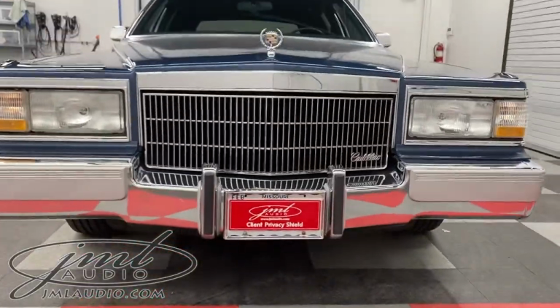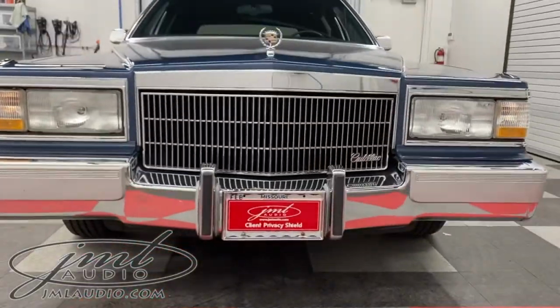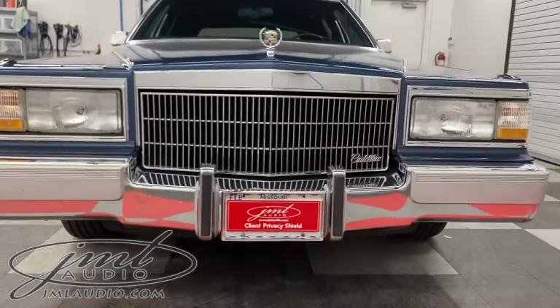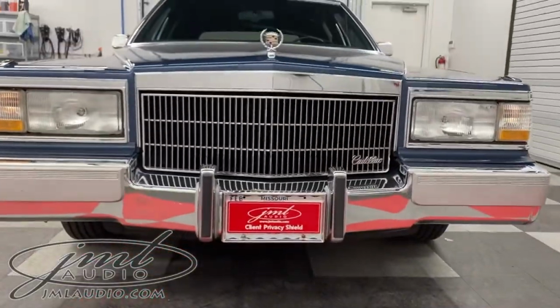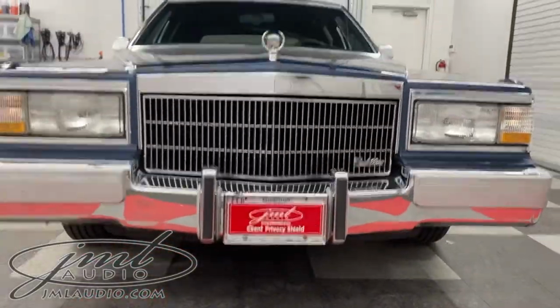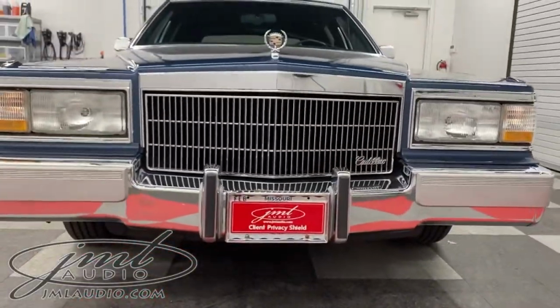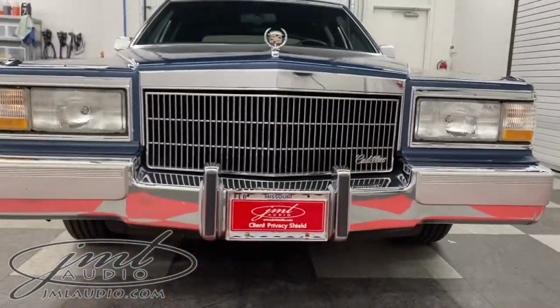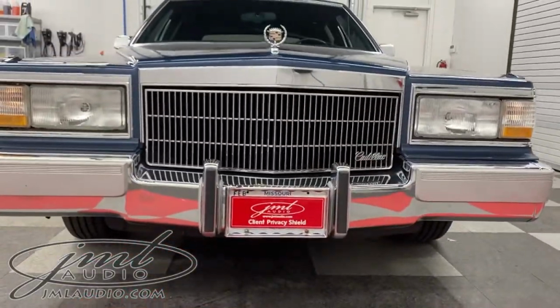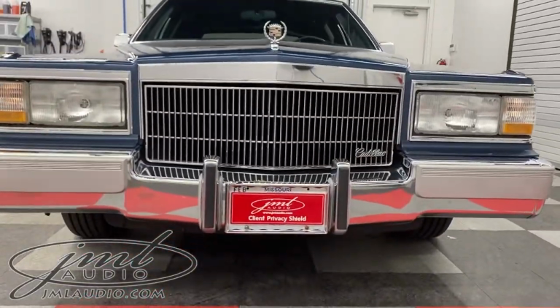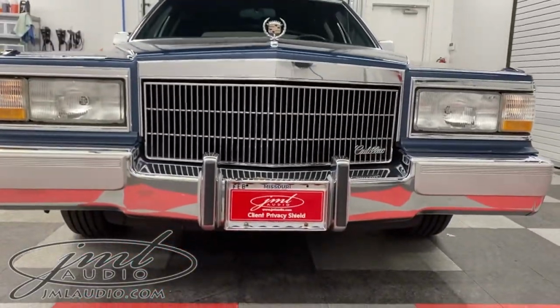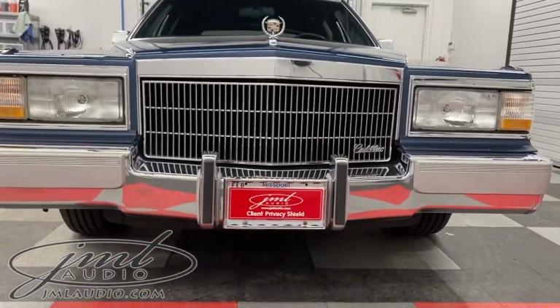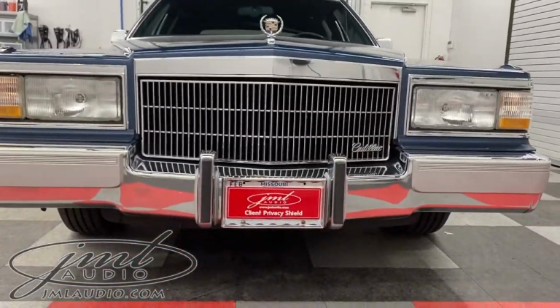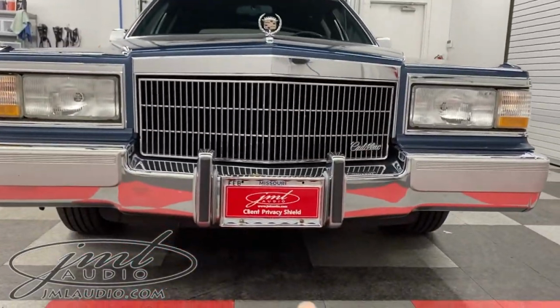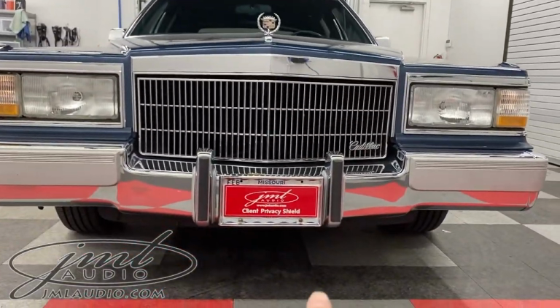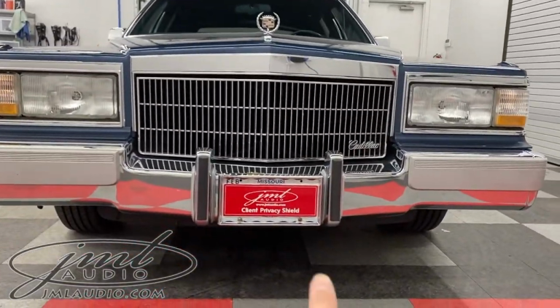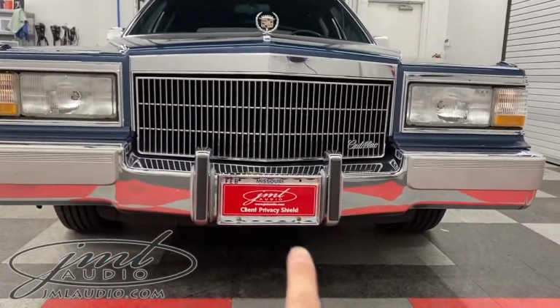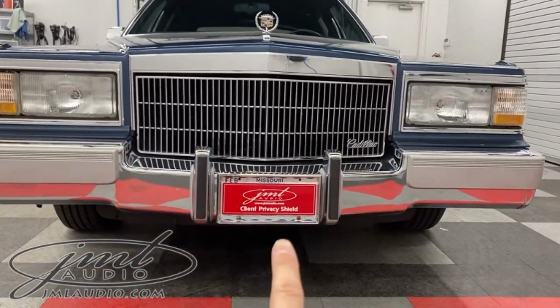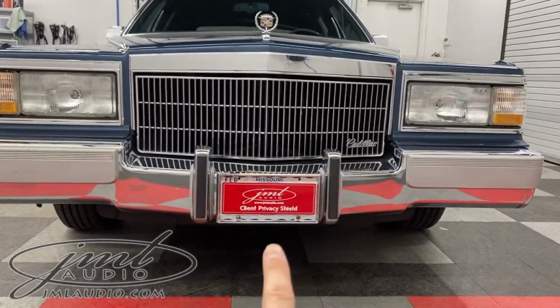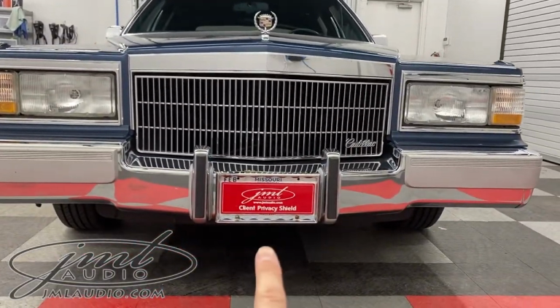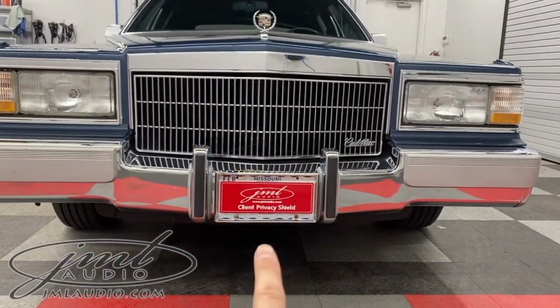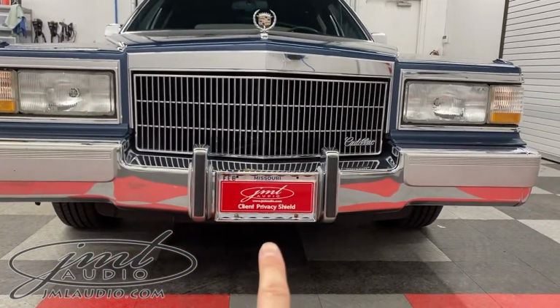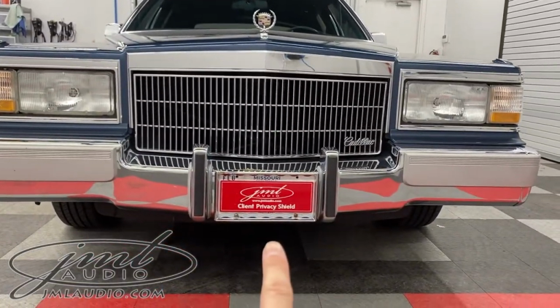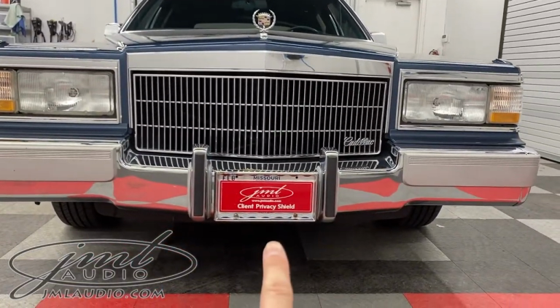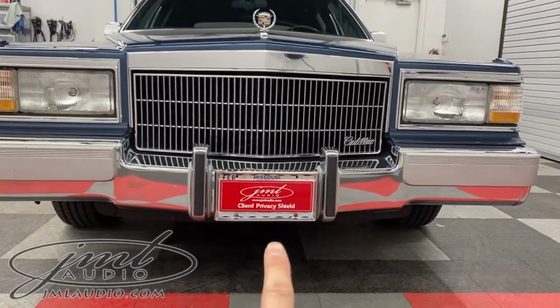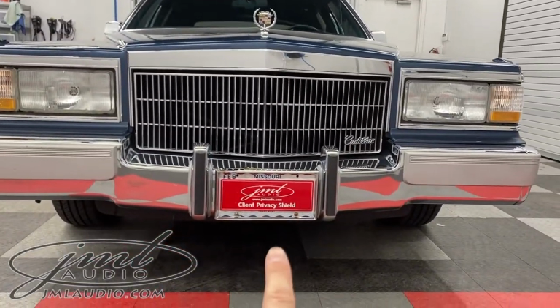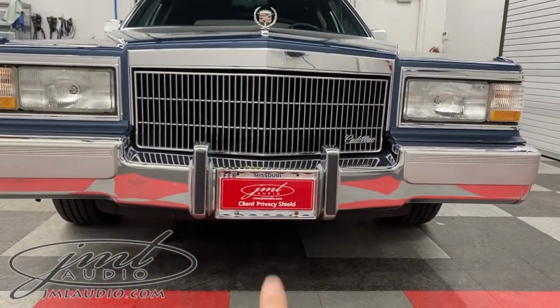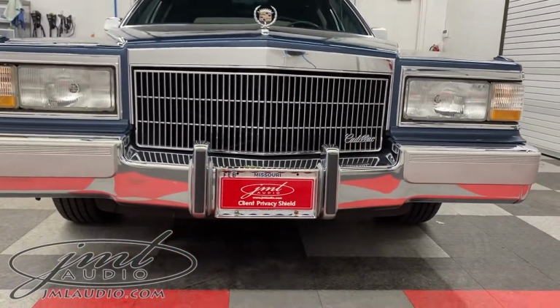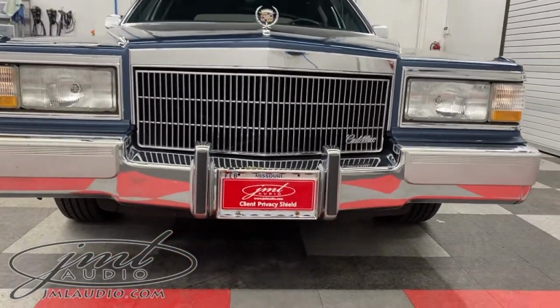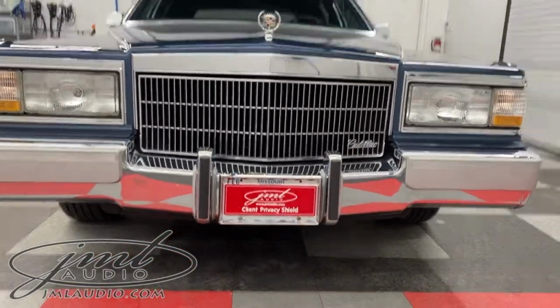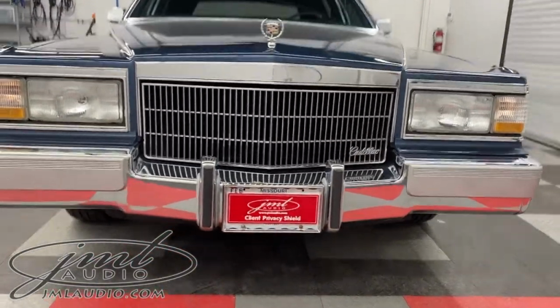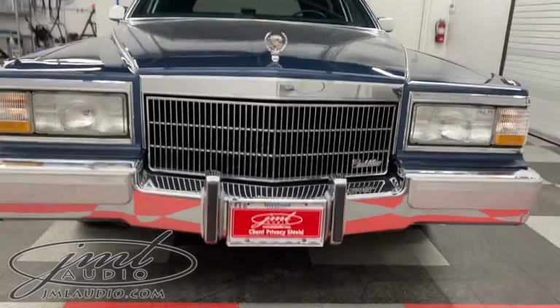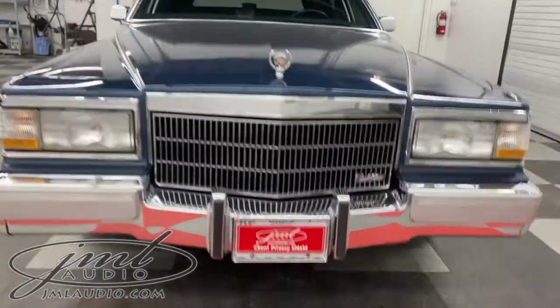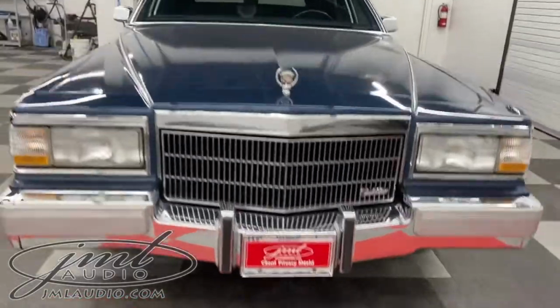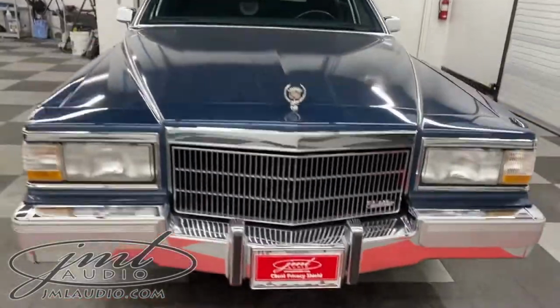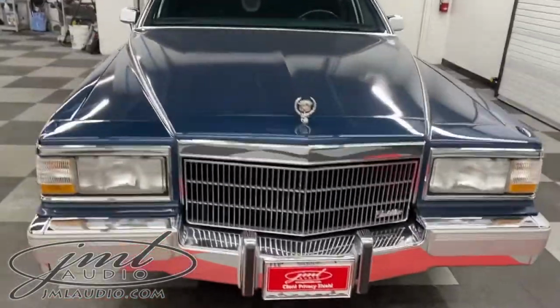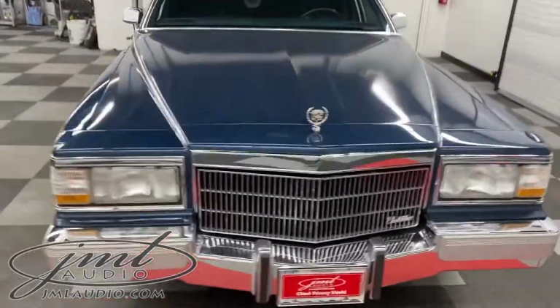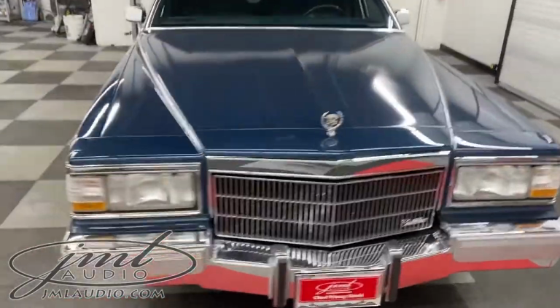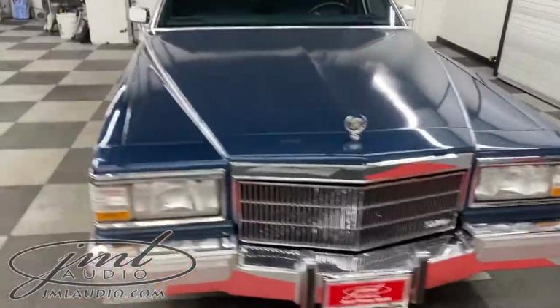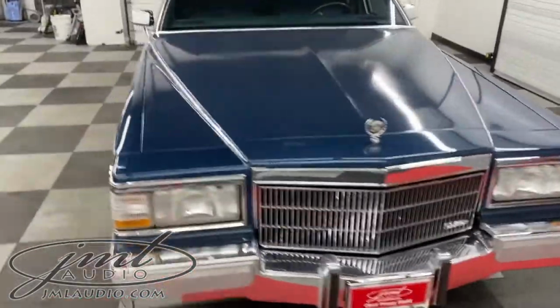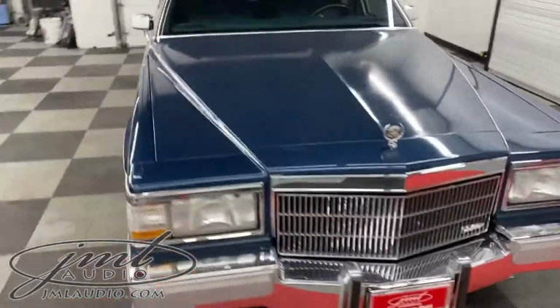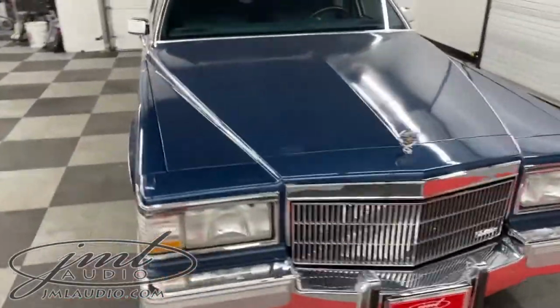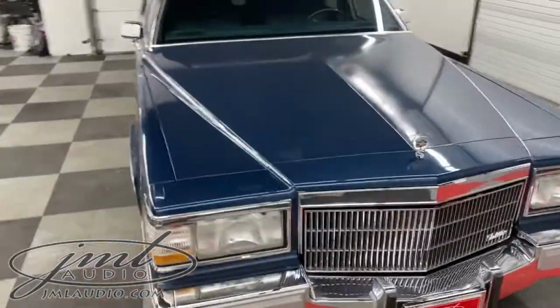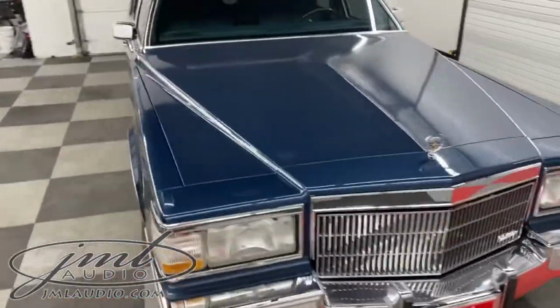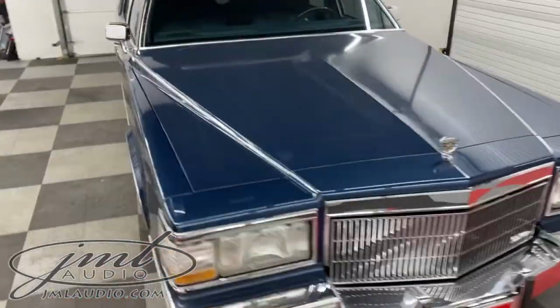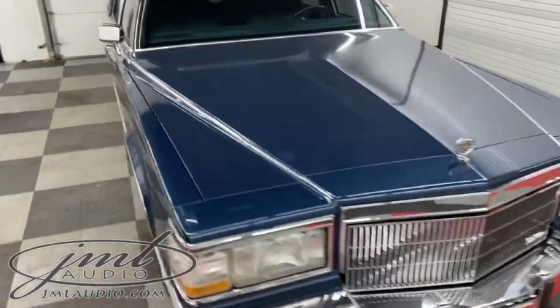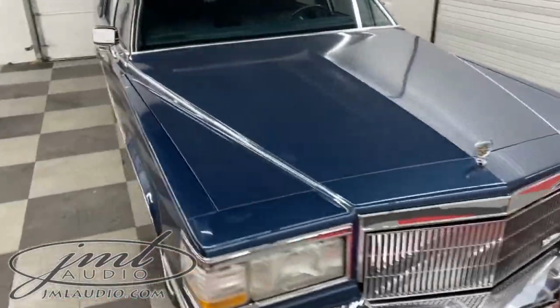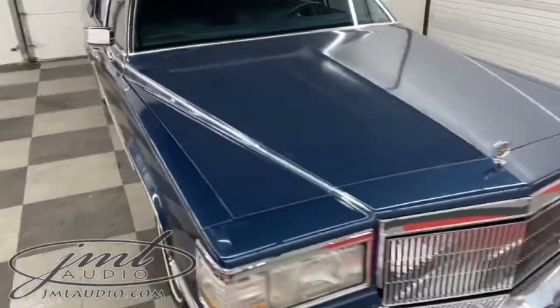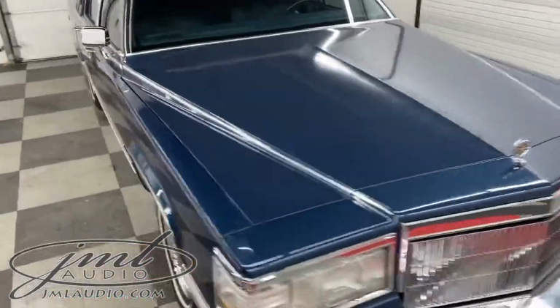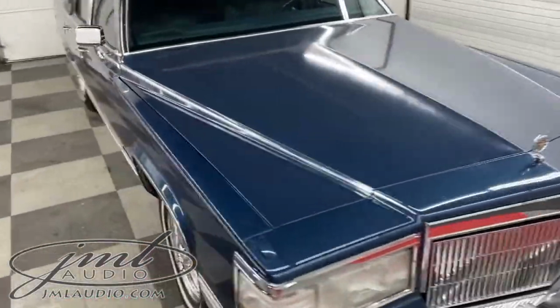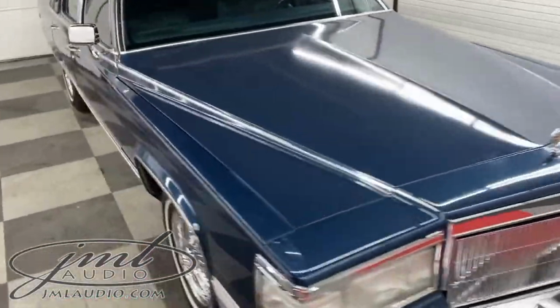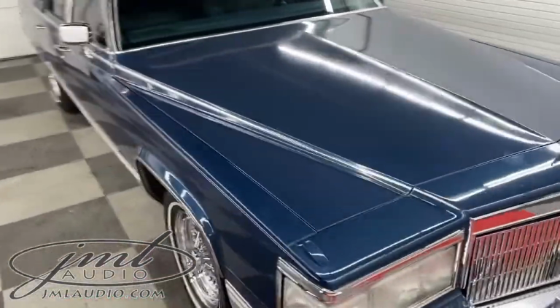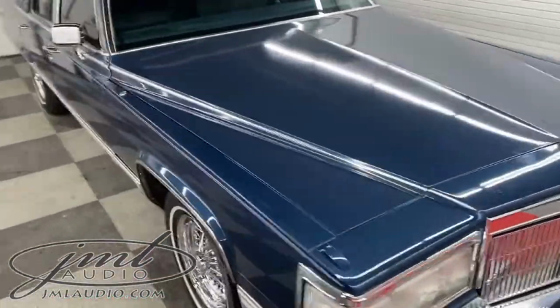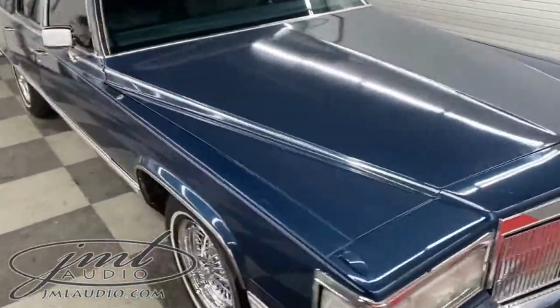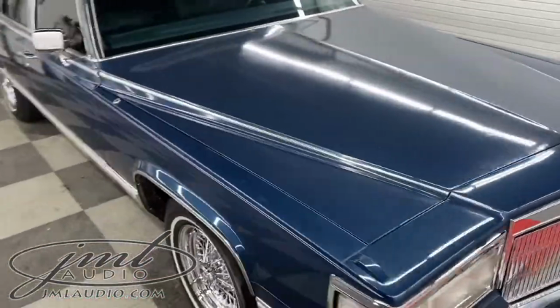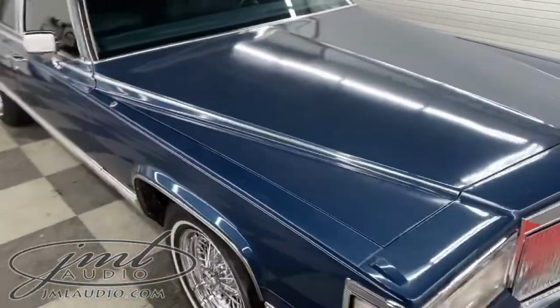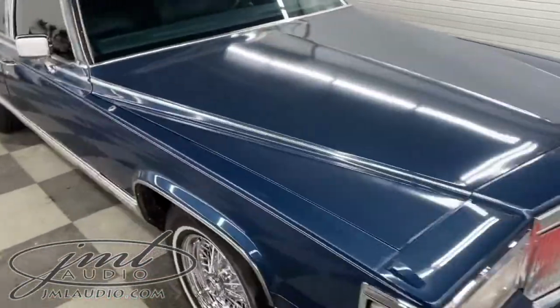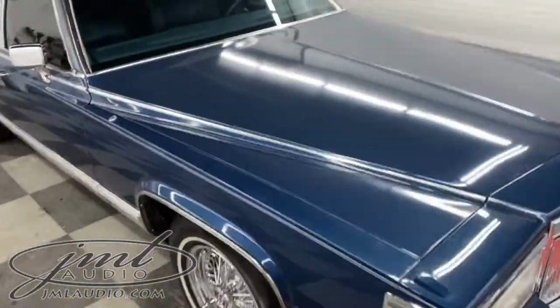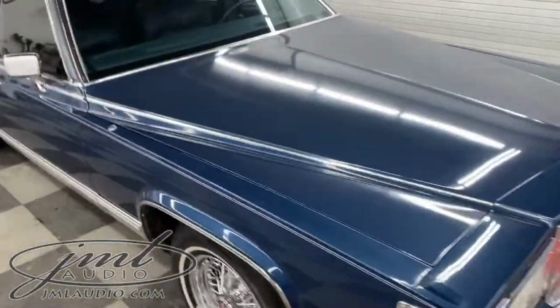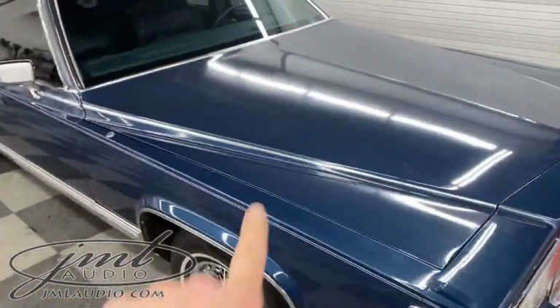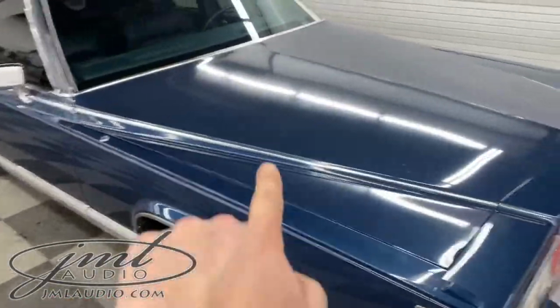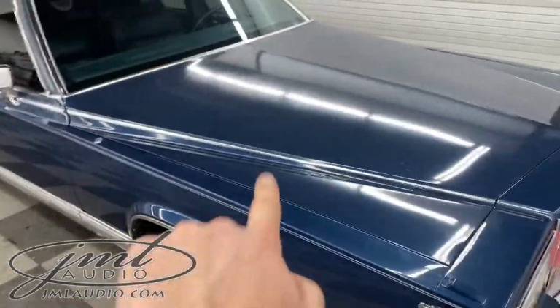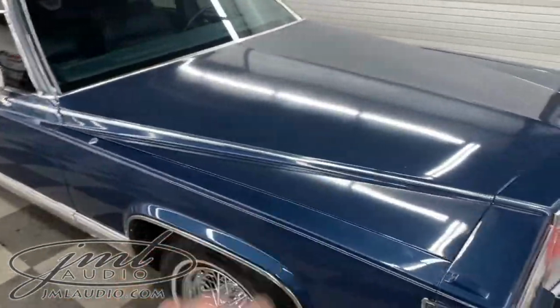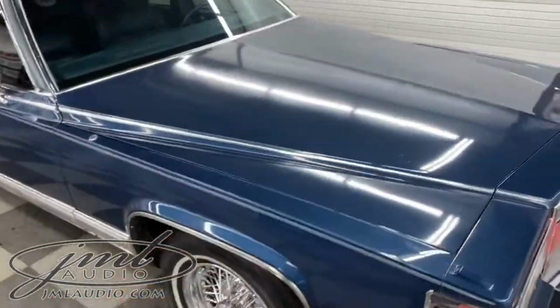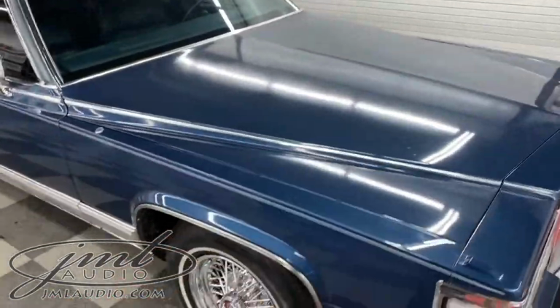We're going to do a forward approach camera, which is now pocket-tucked right under here. We also did a high-performance battery under the hood.